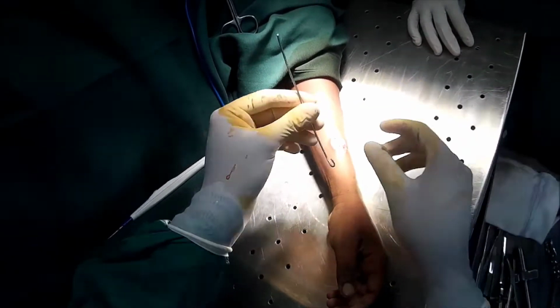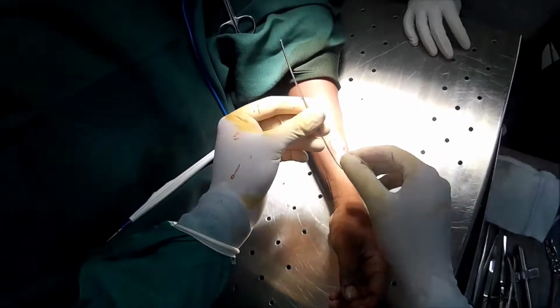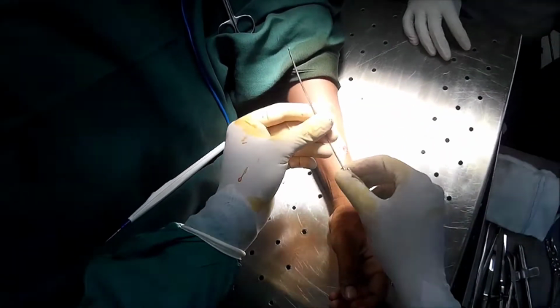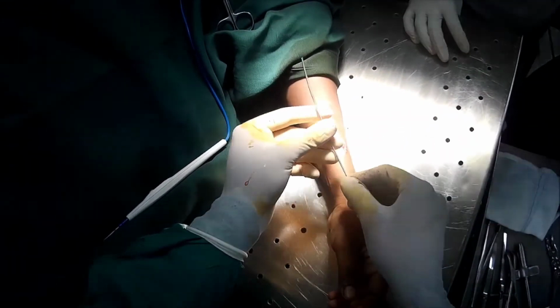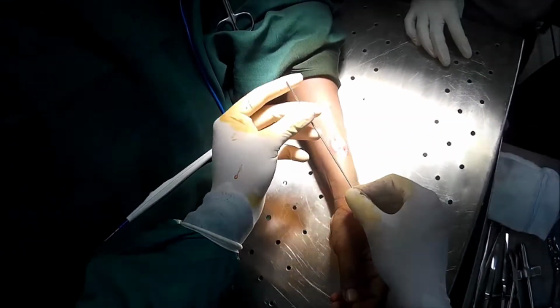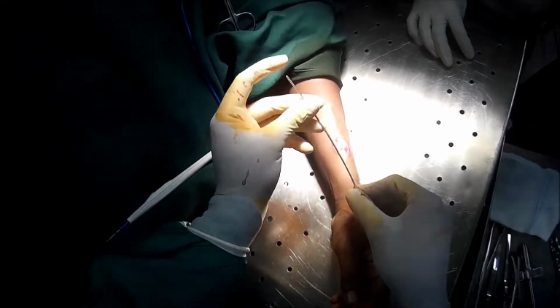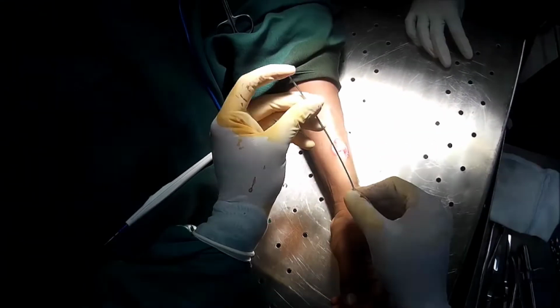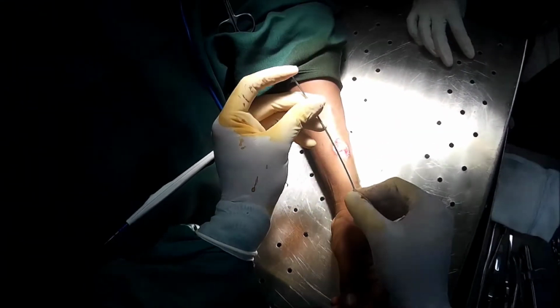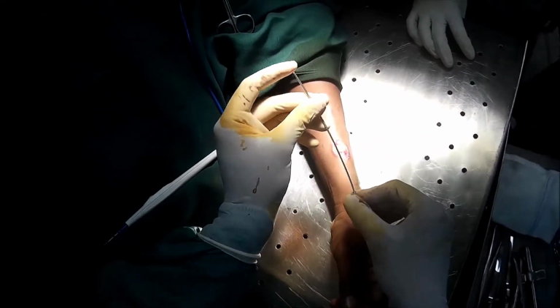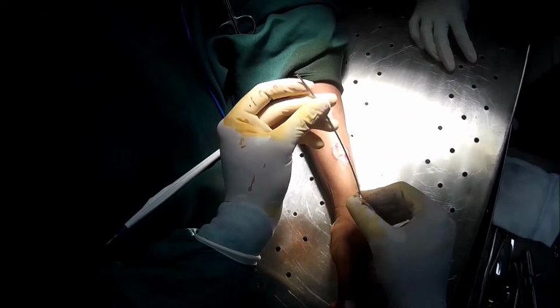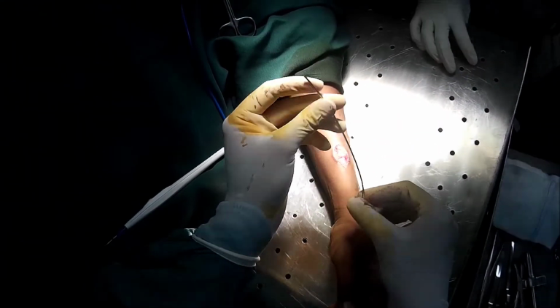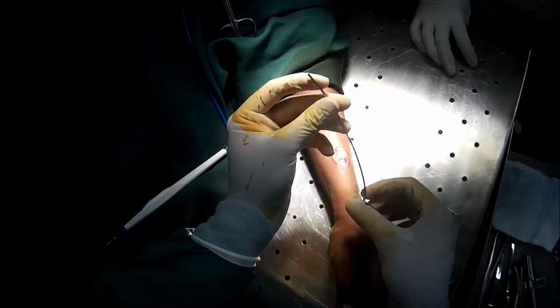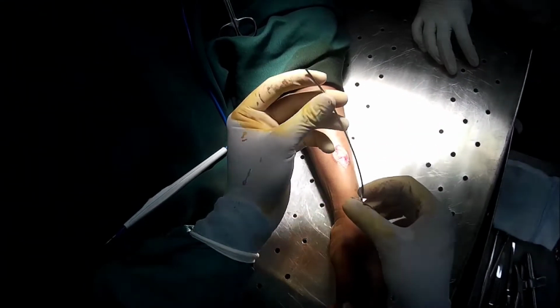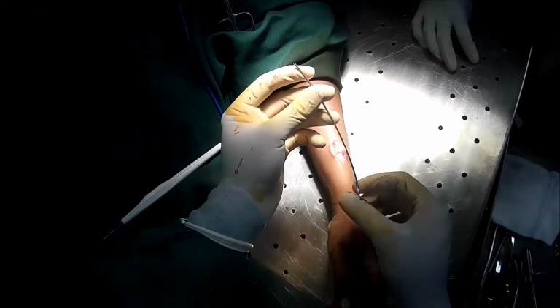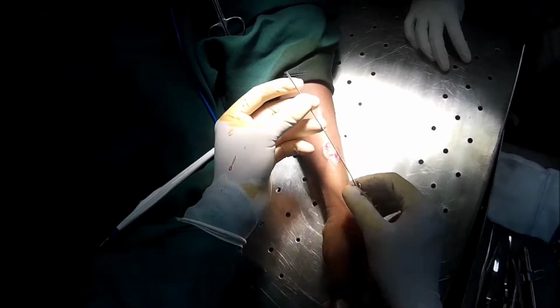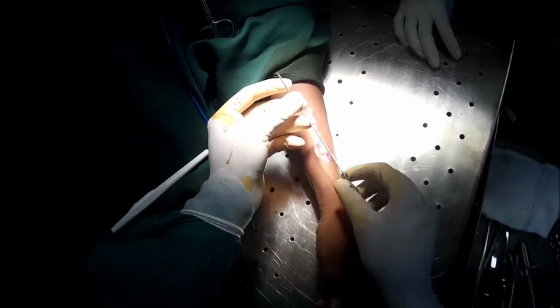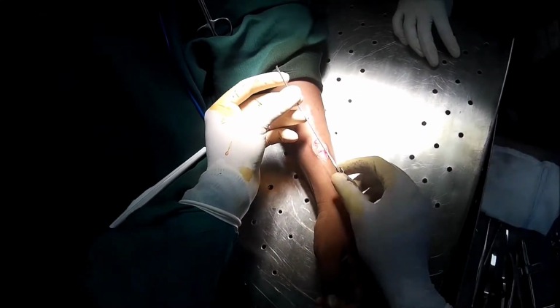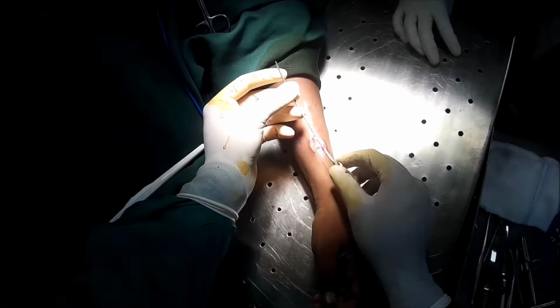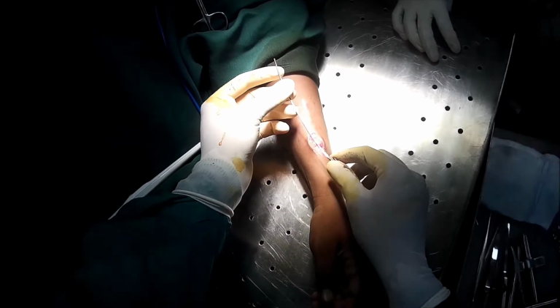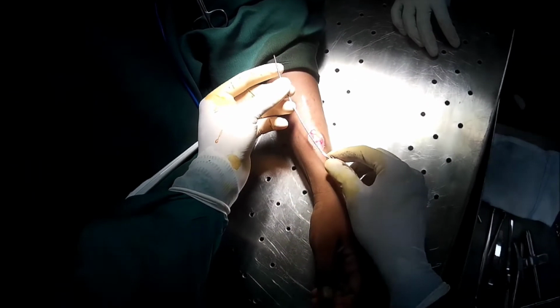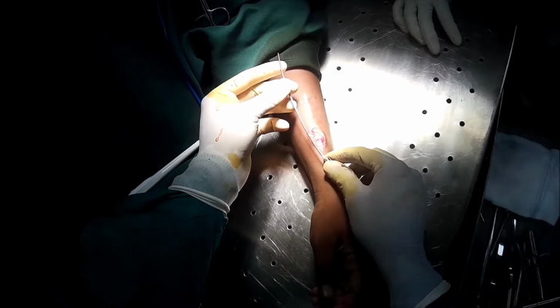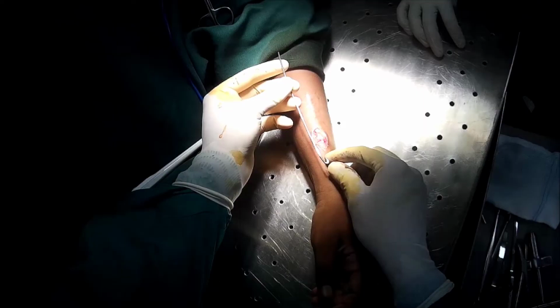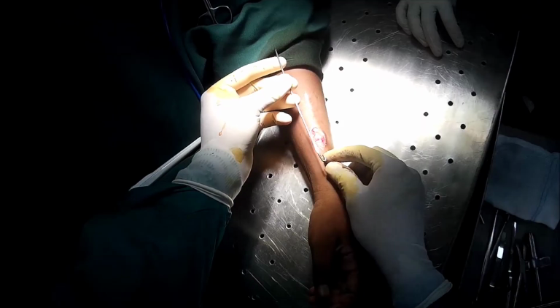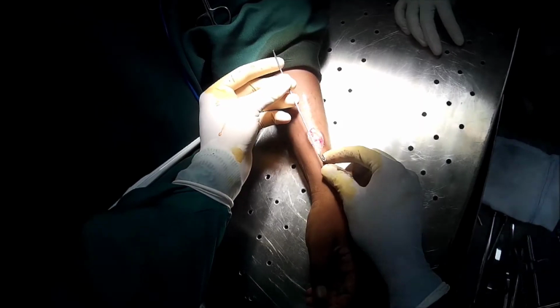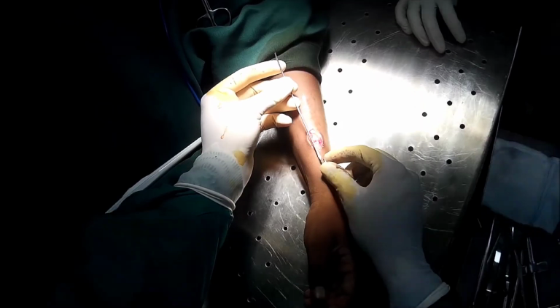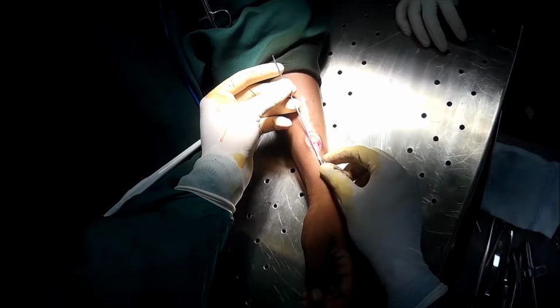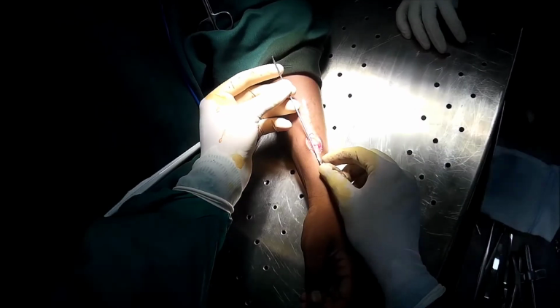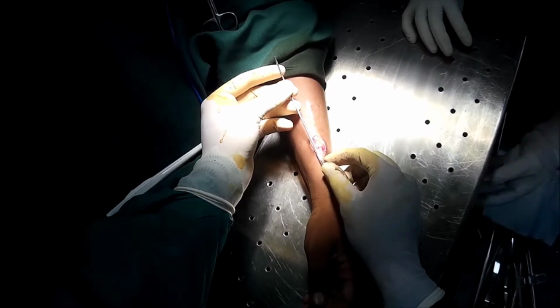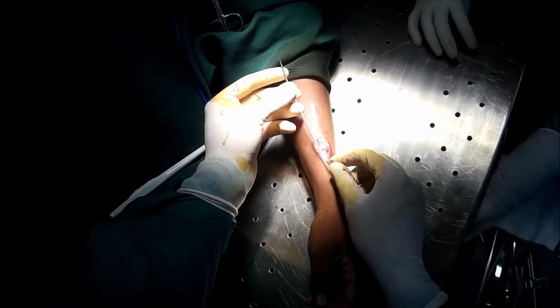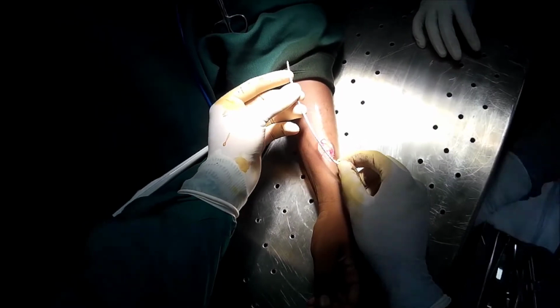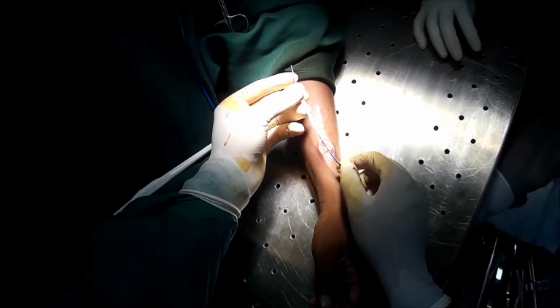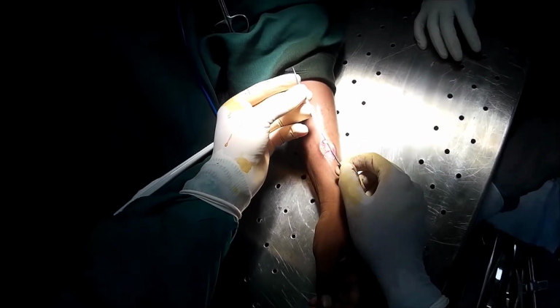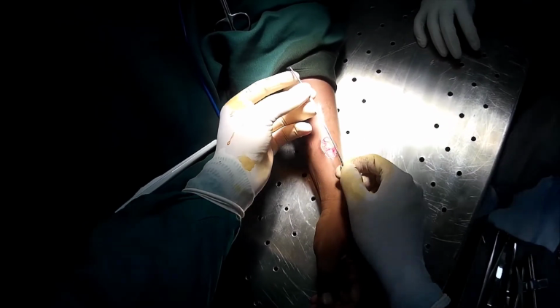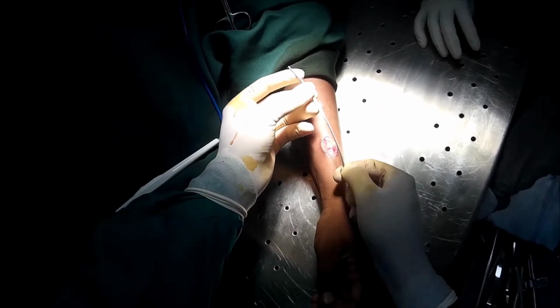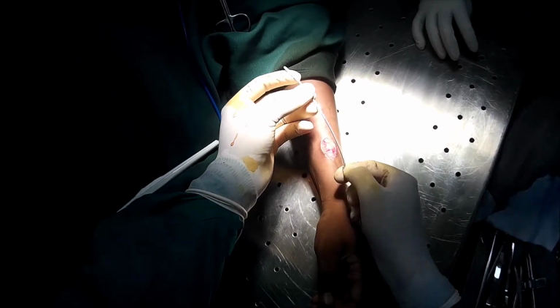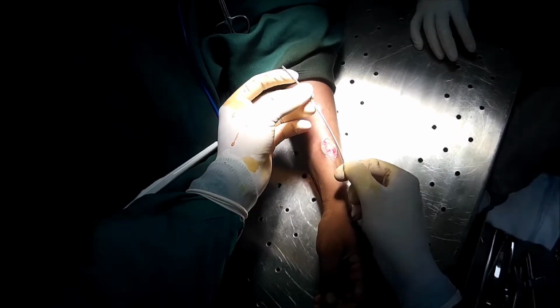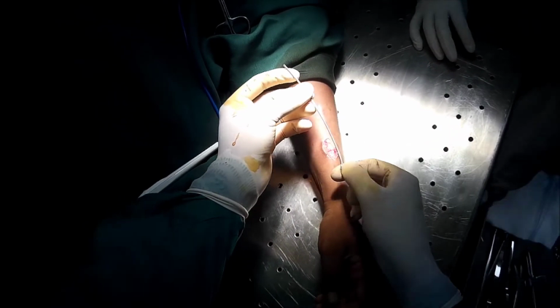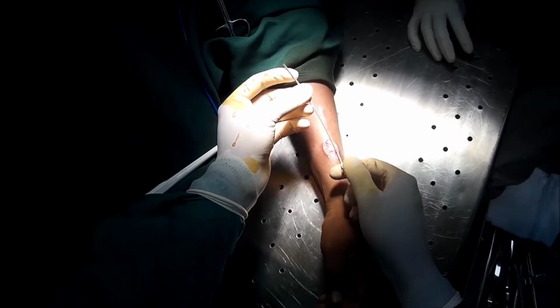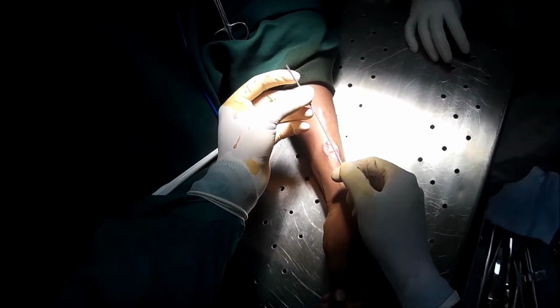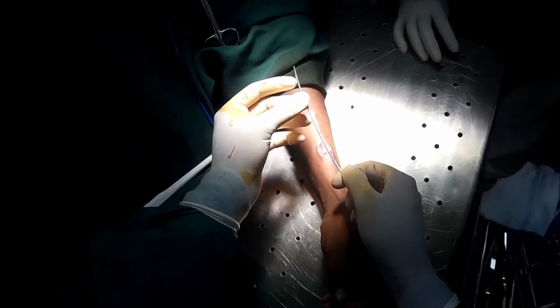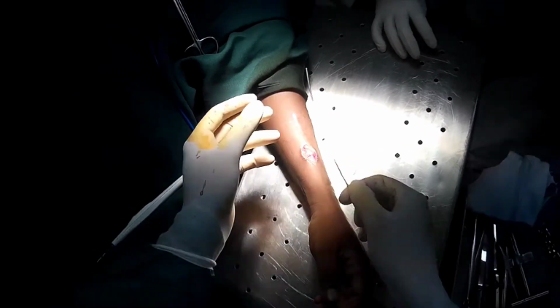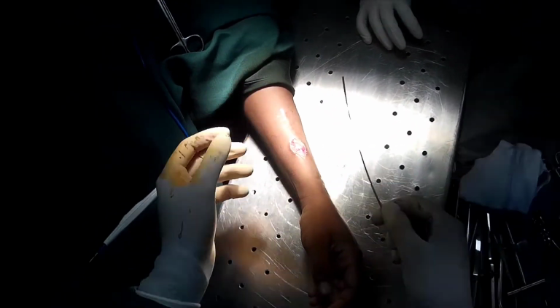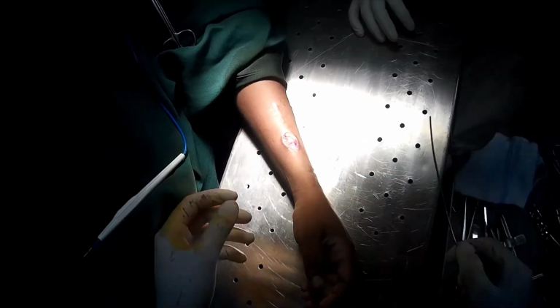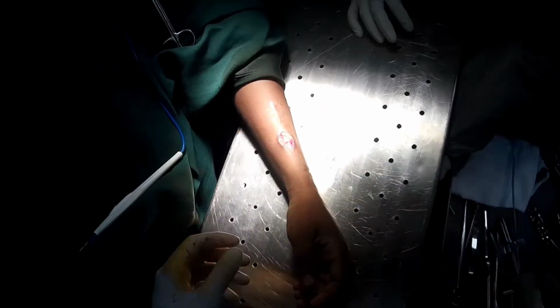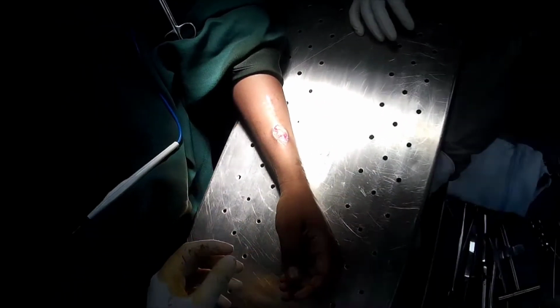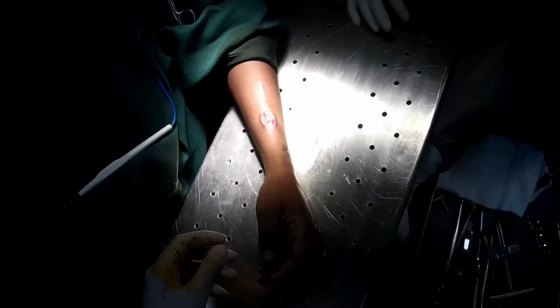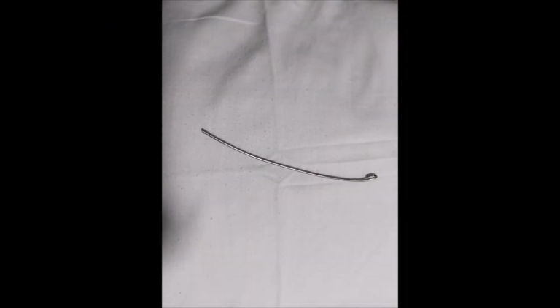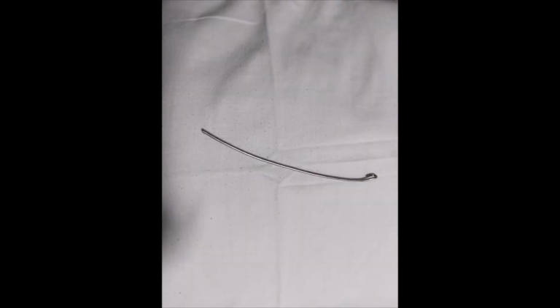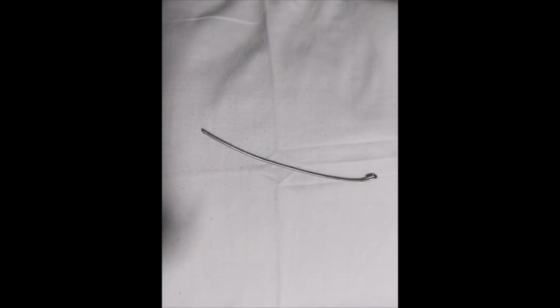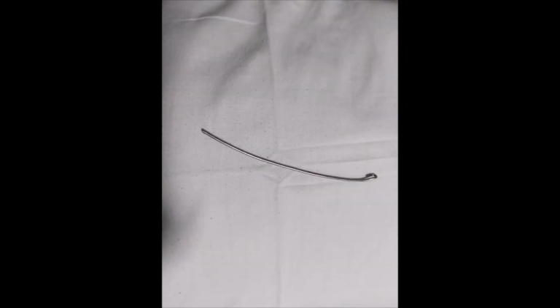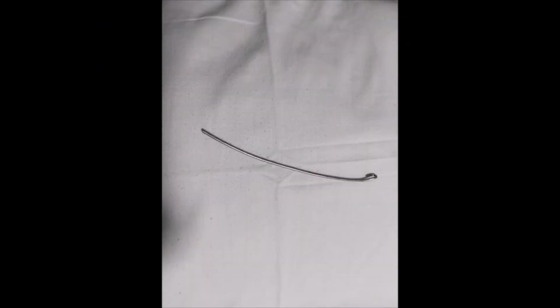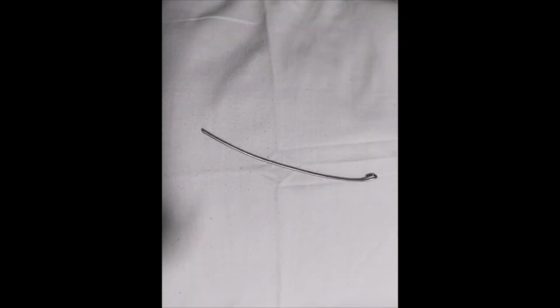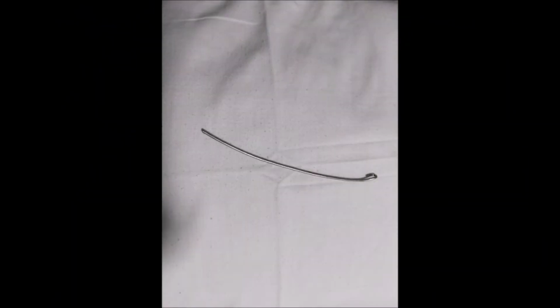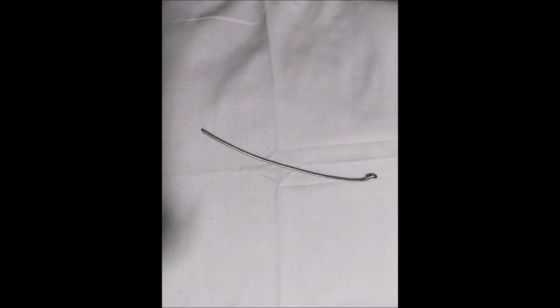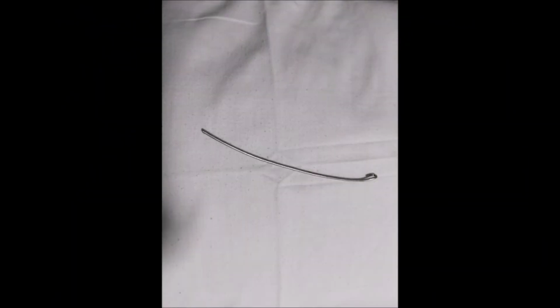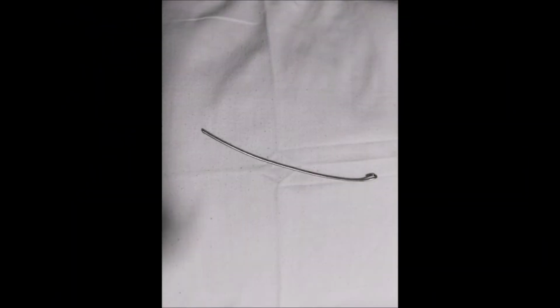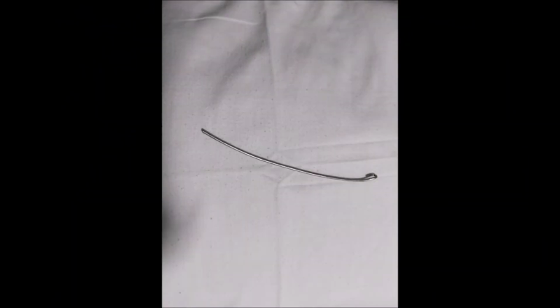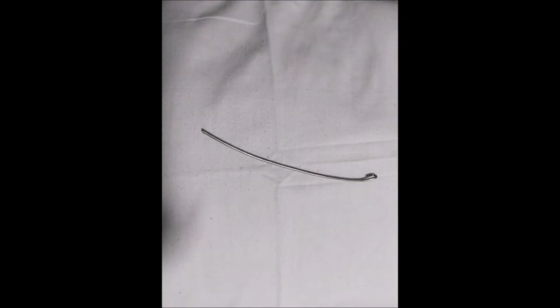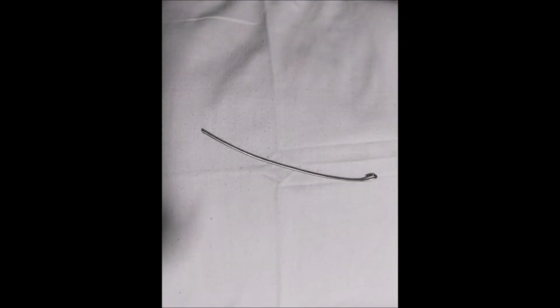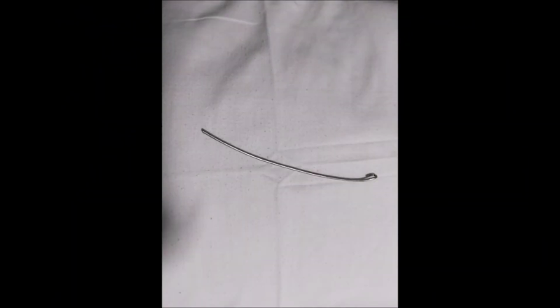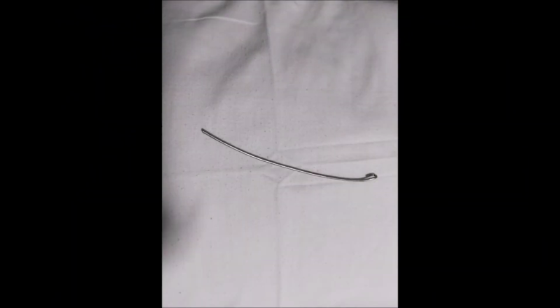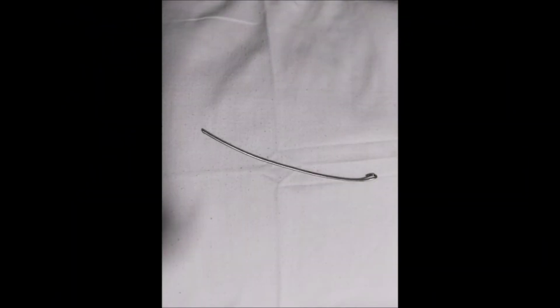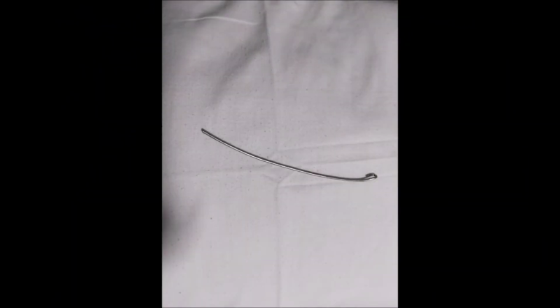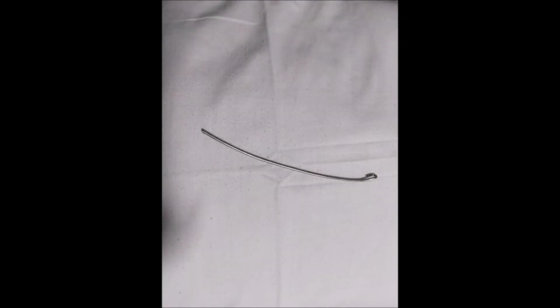So we have removed the rush pin without any complications. Now we are going to give a wash and close the wound in layers. This completes the procedure.